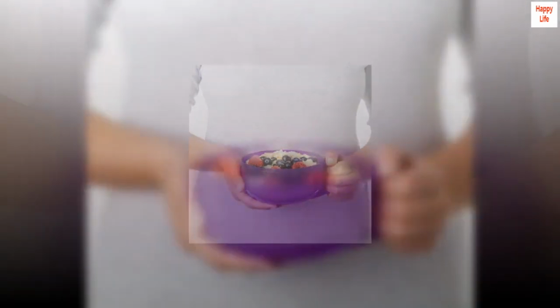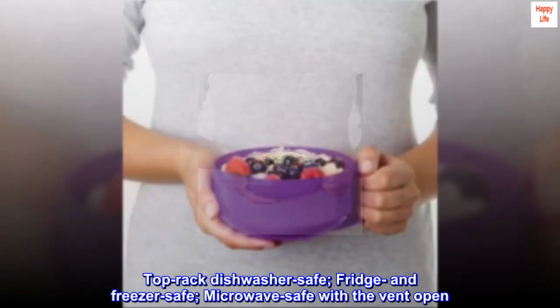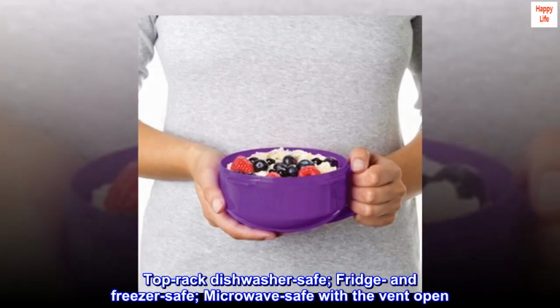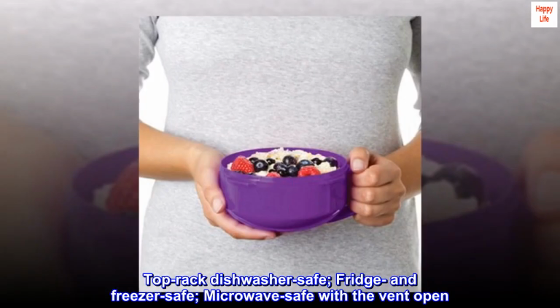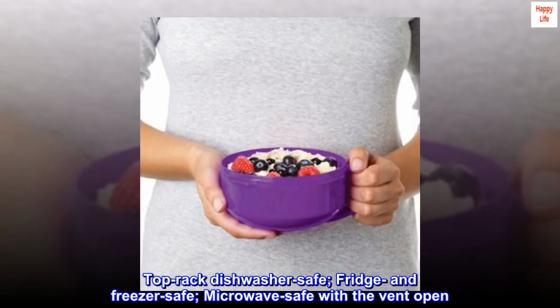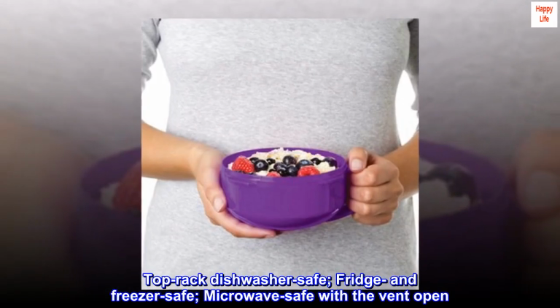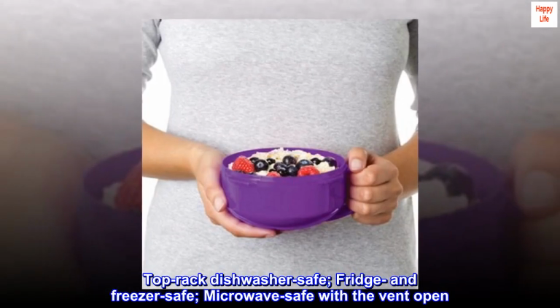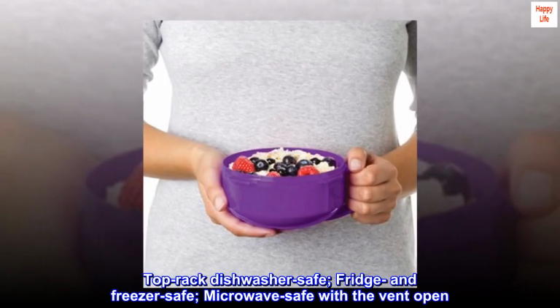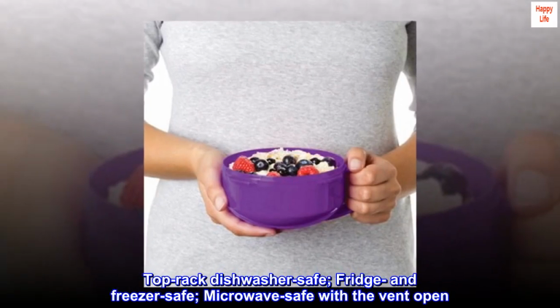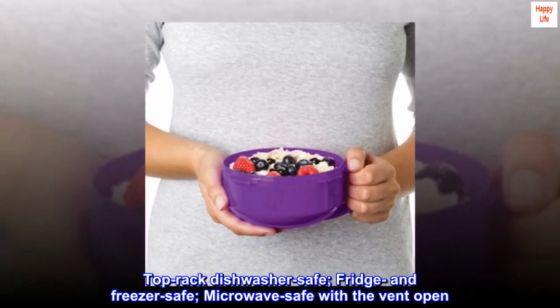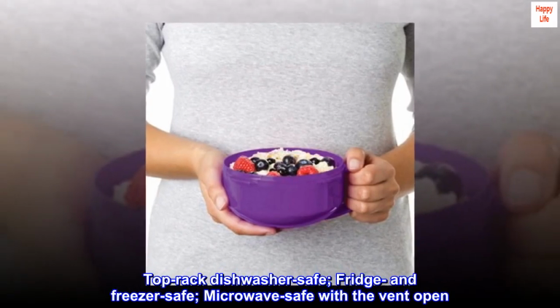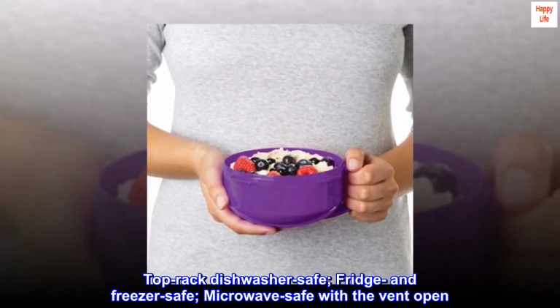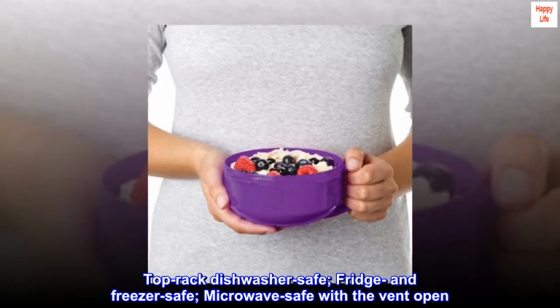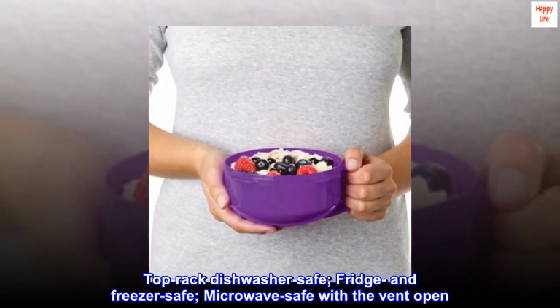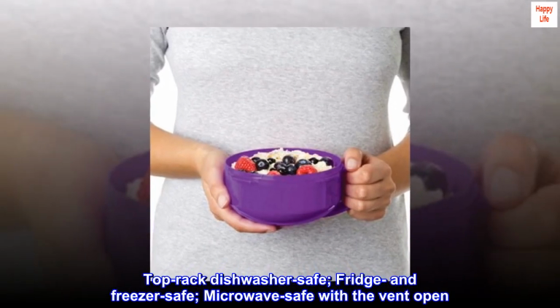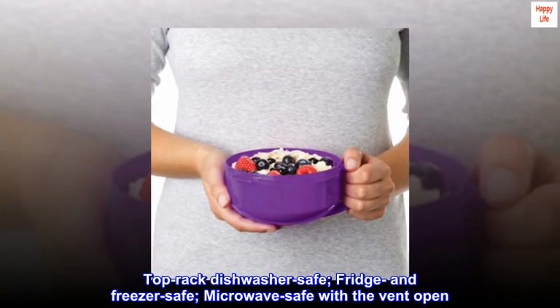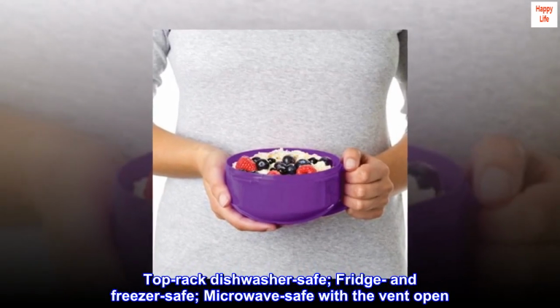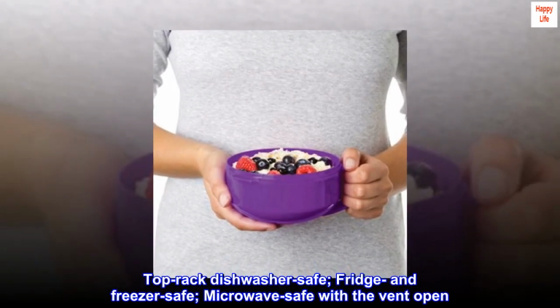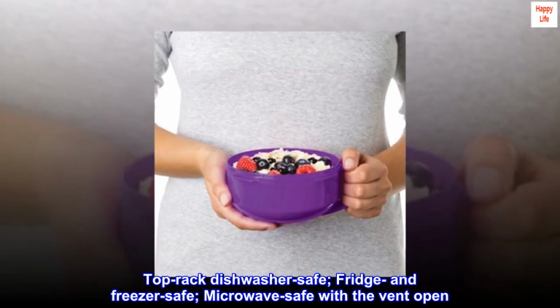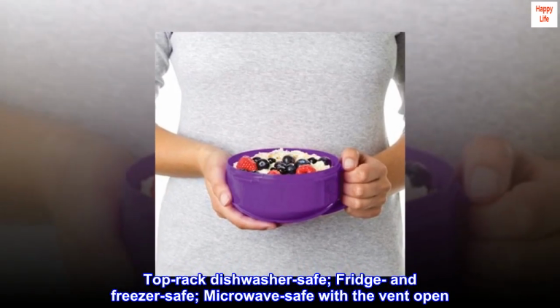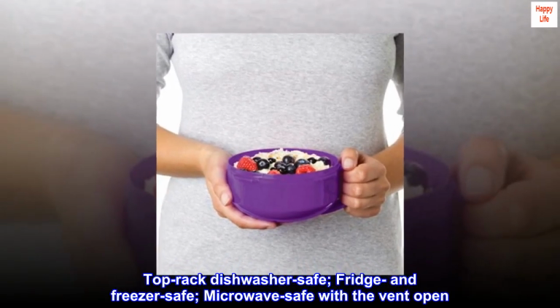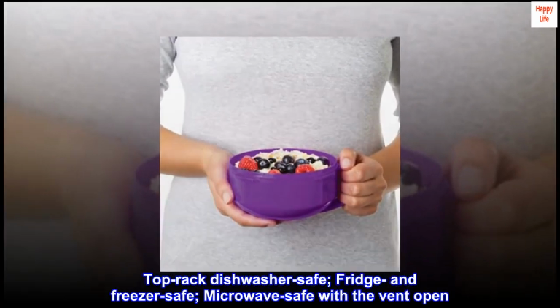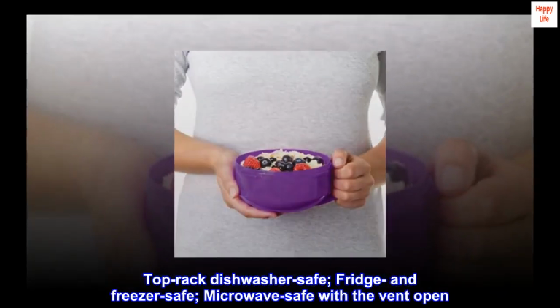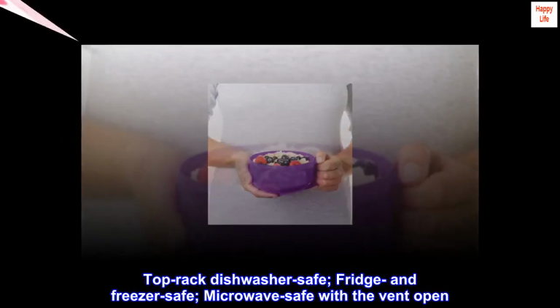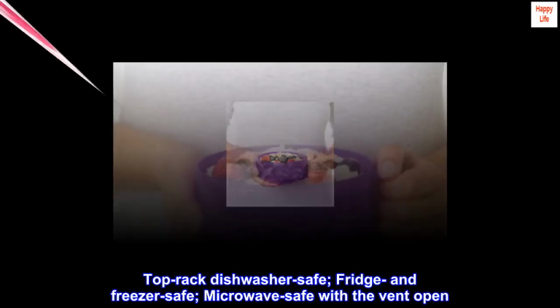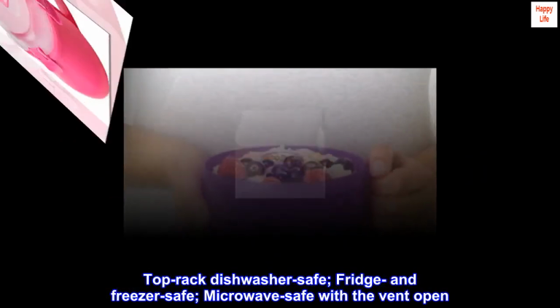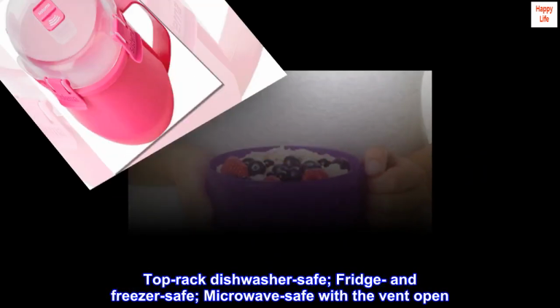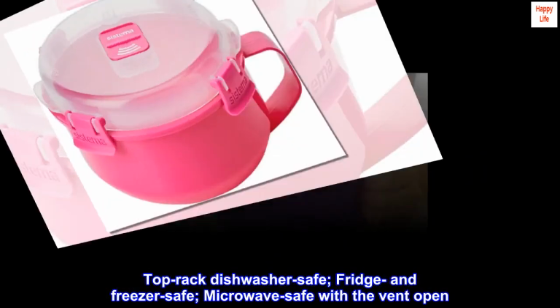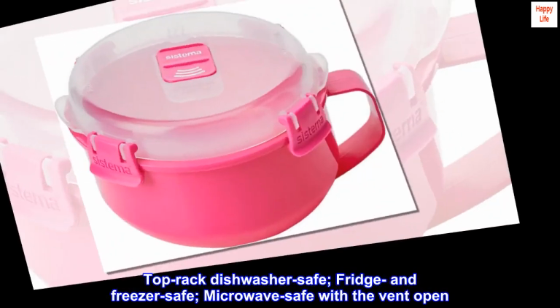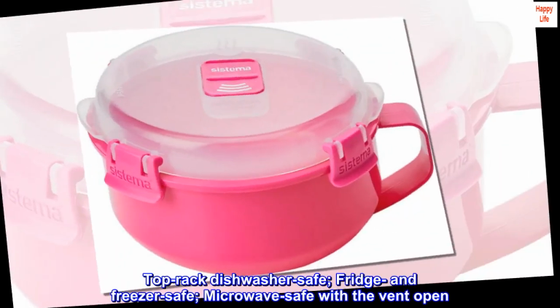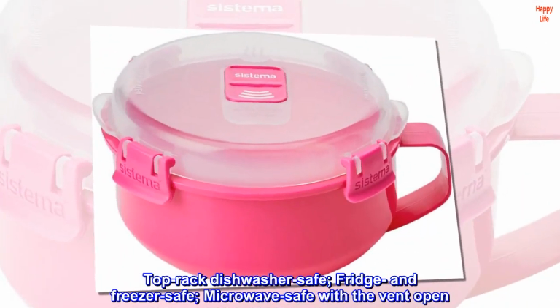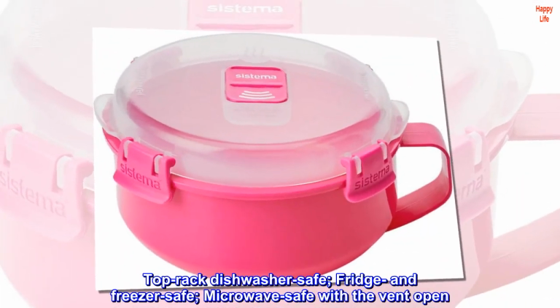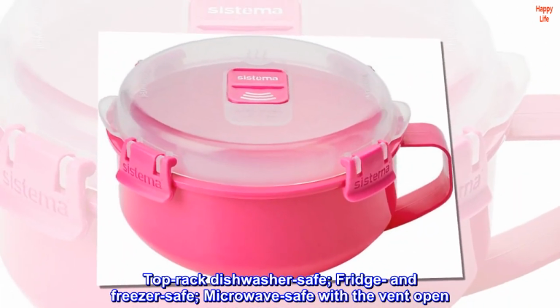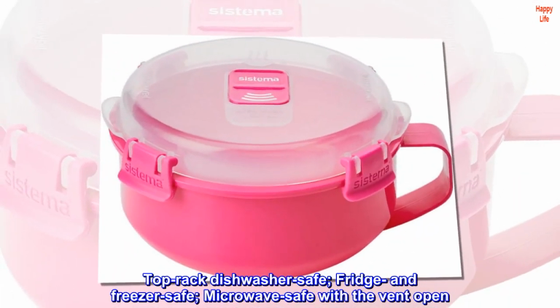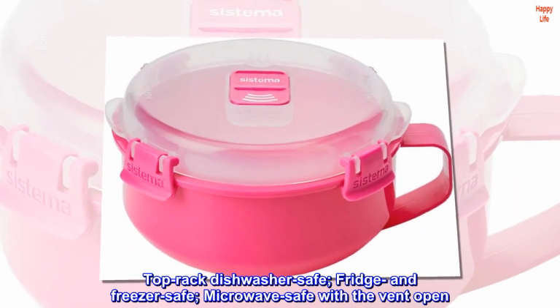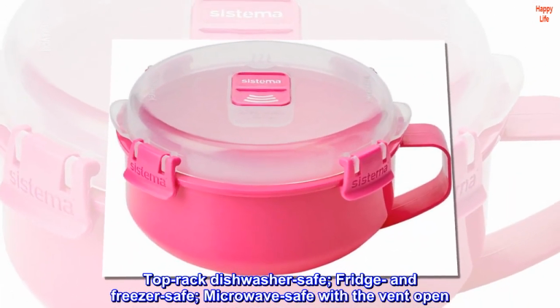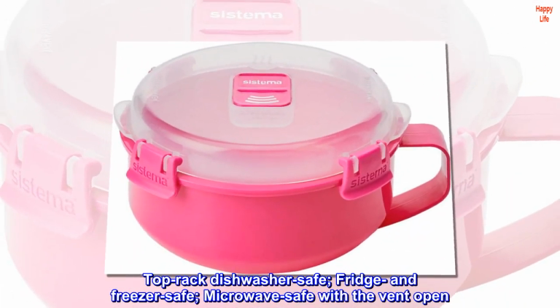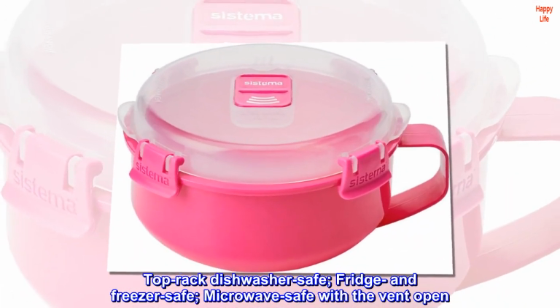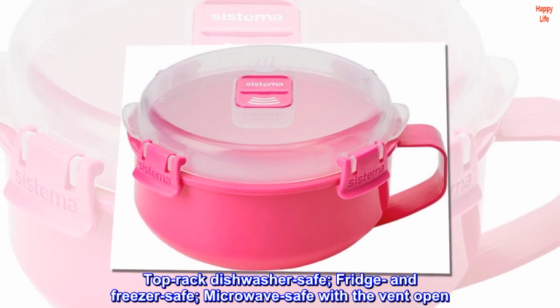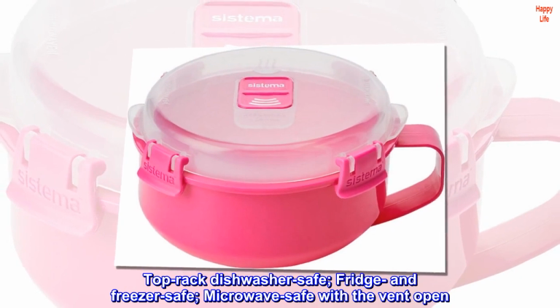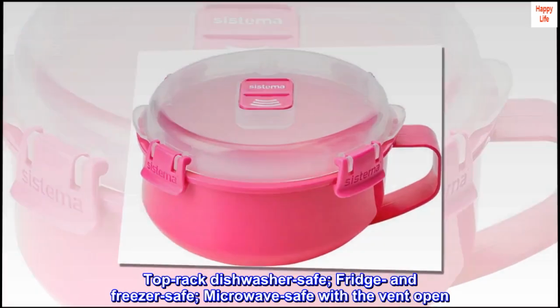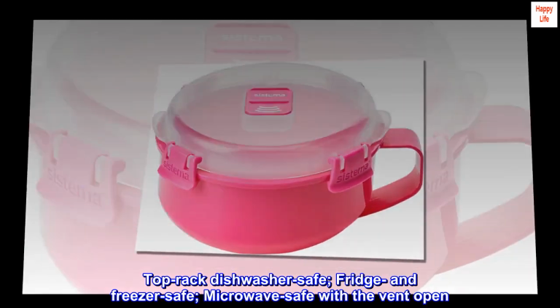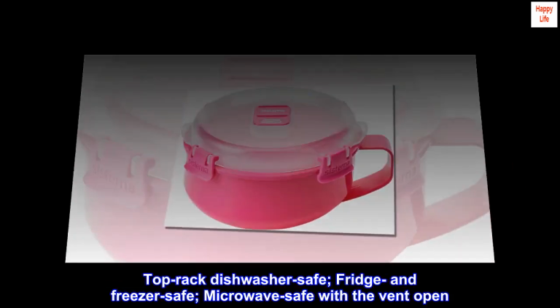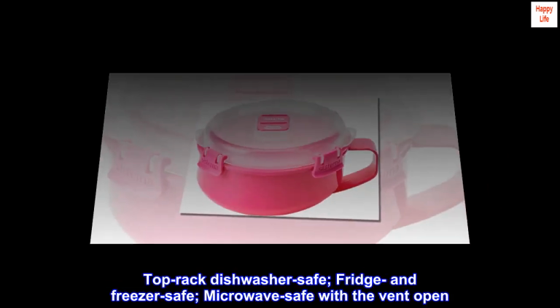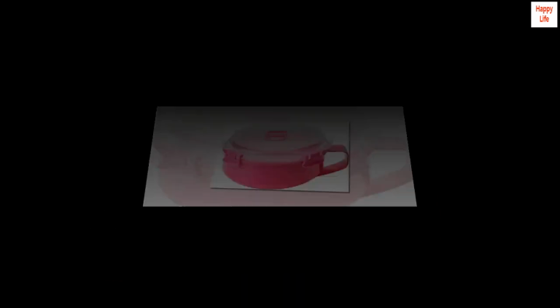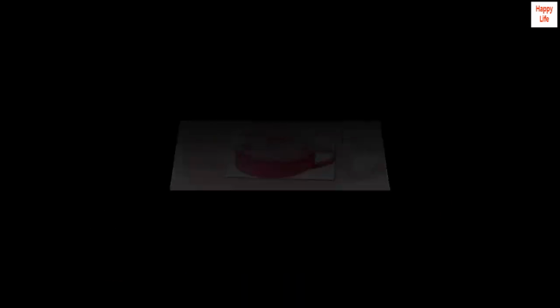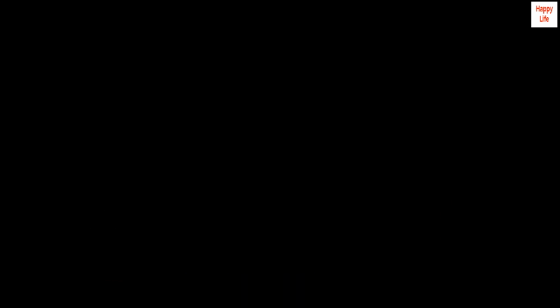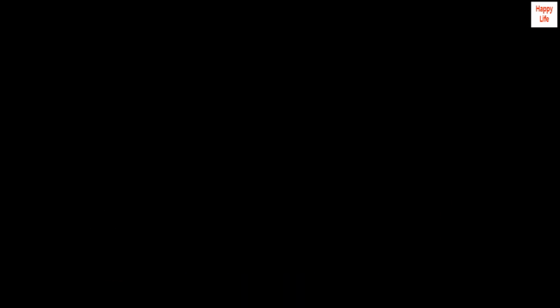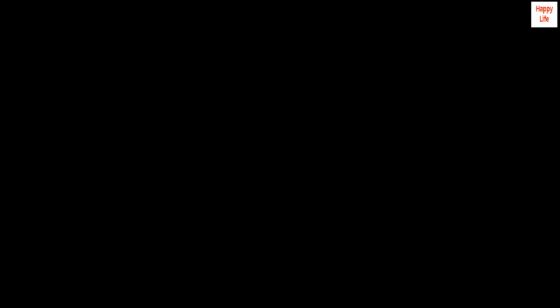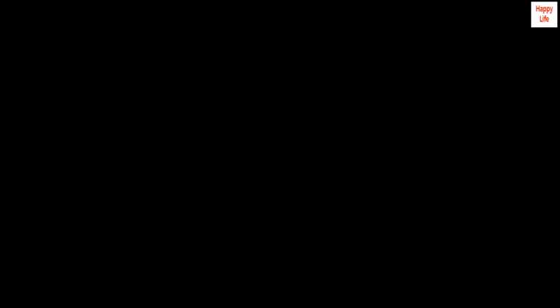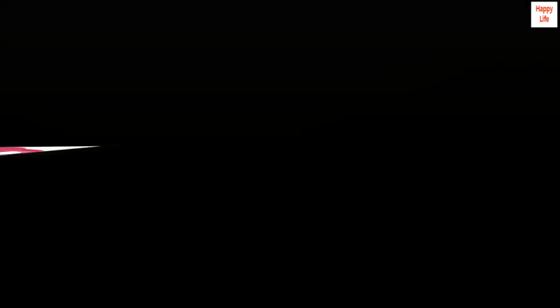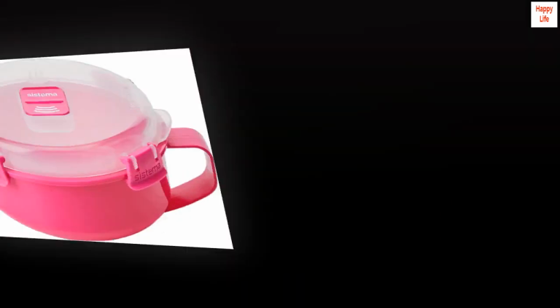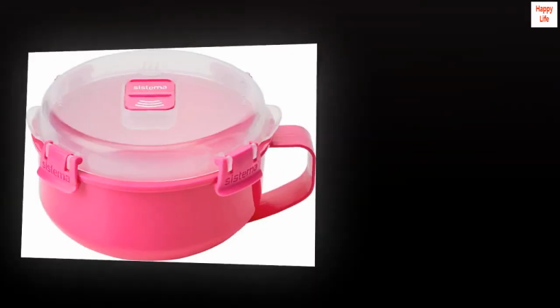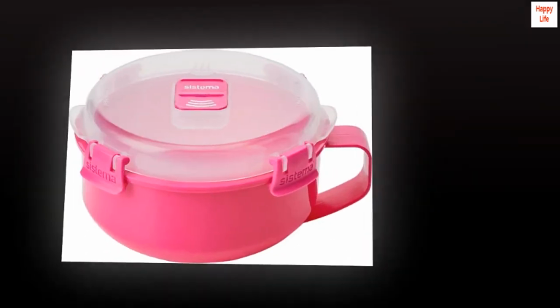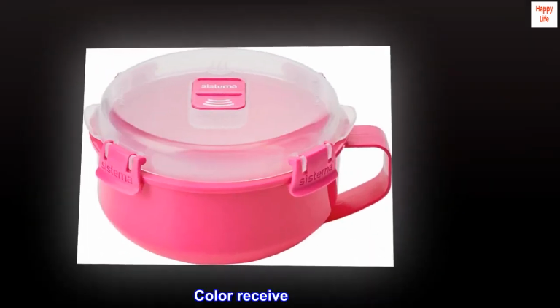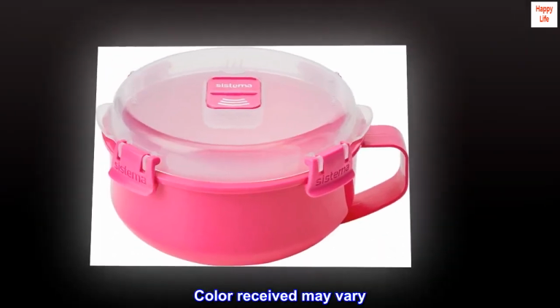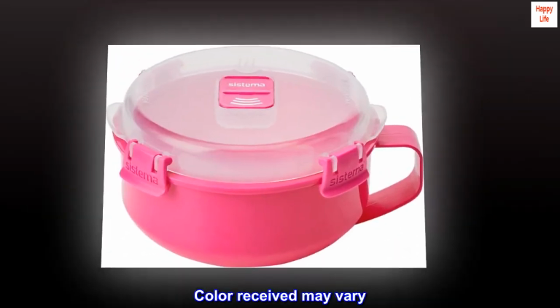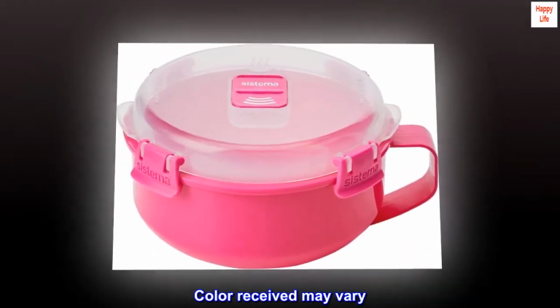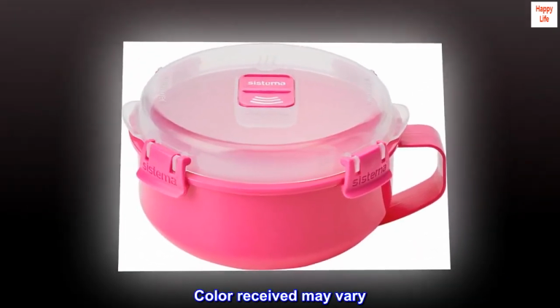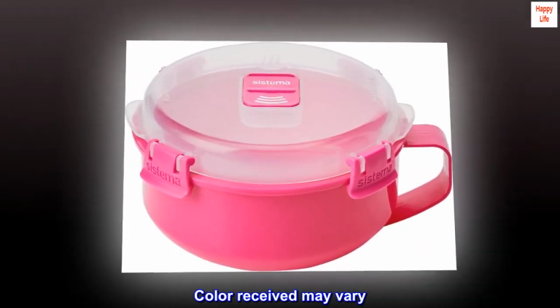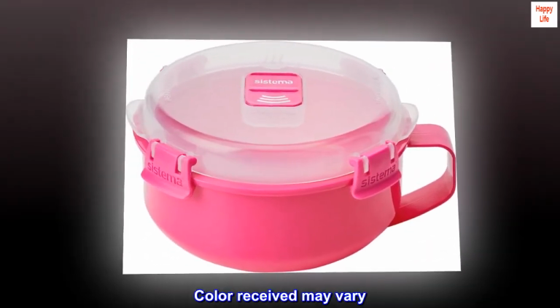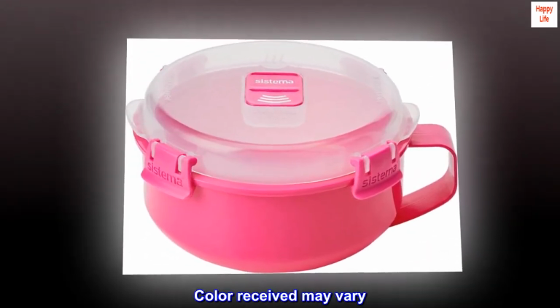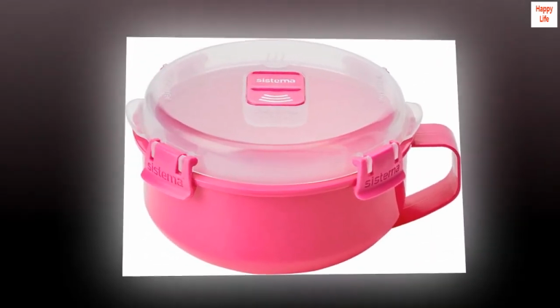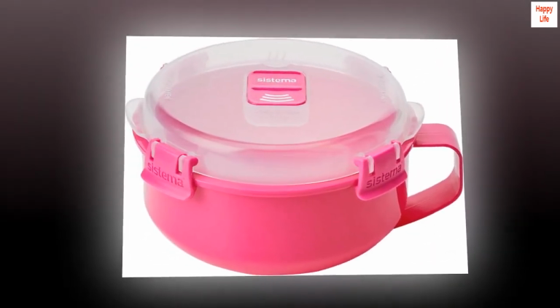Top rack dishwasher safe, fridge and freezer safe, and microwave safe with the vent open. Color received may vary.